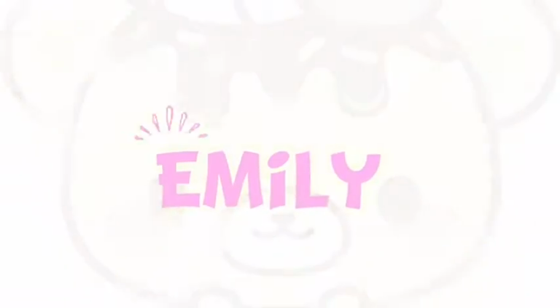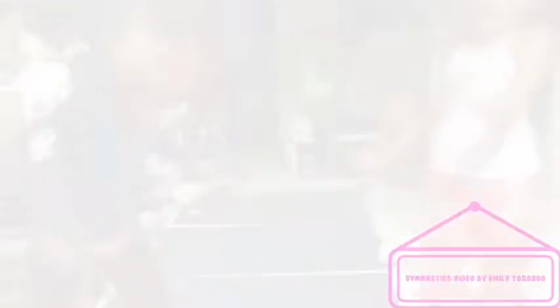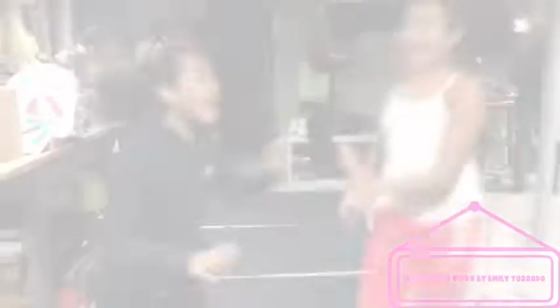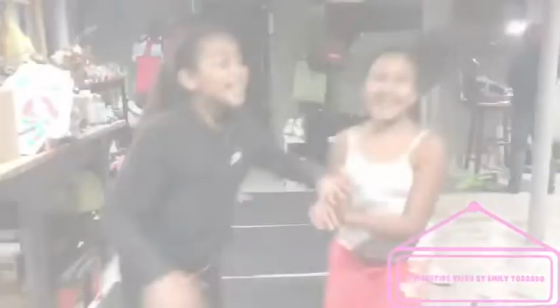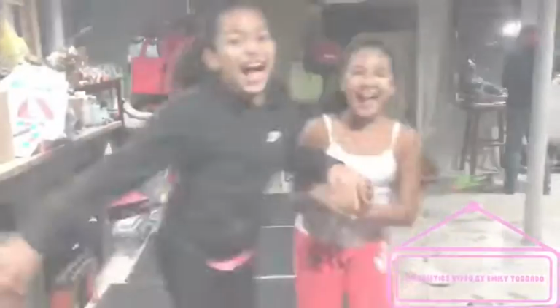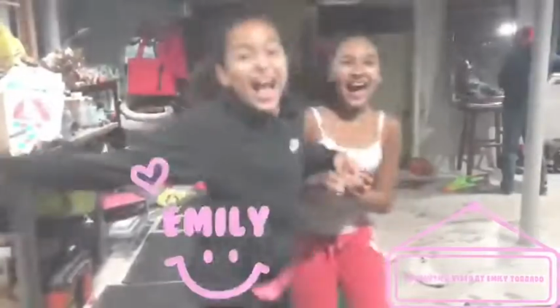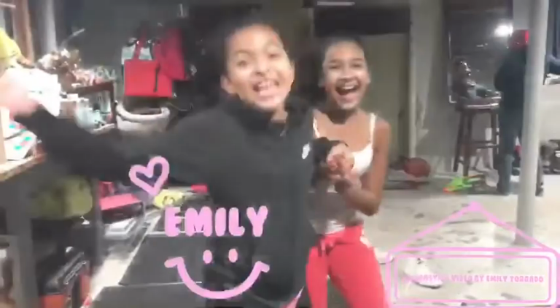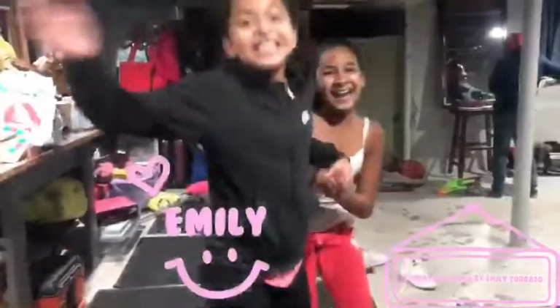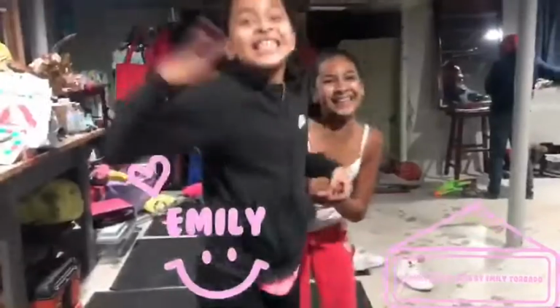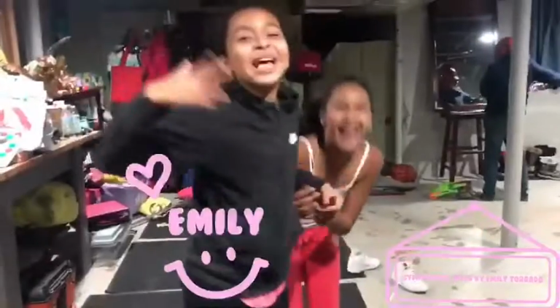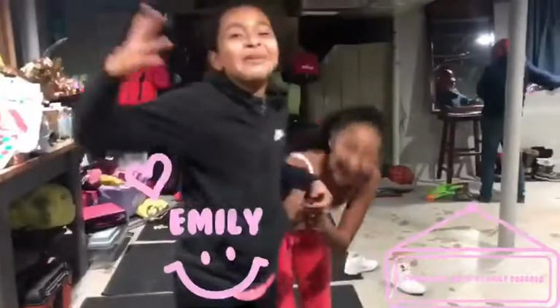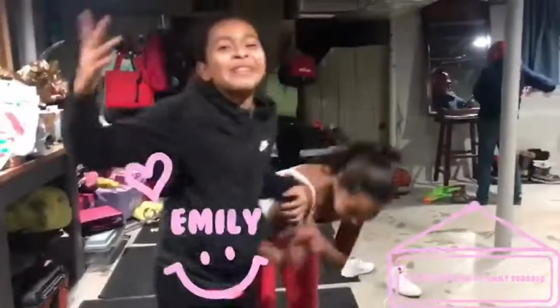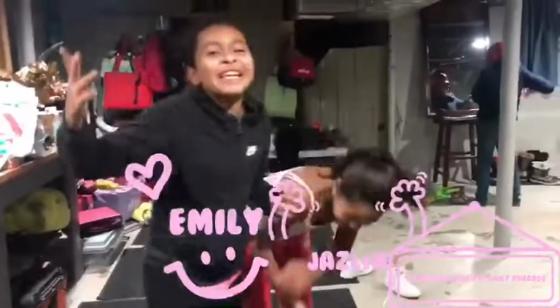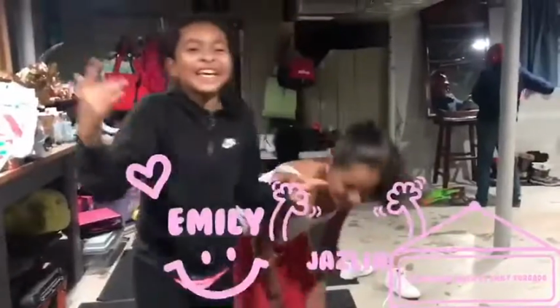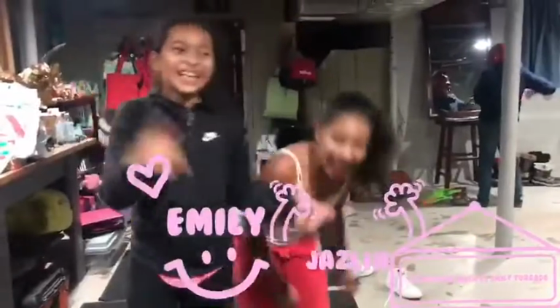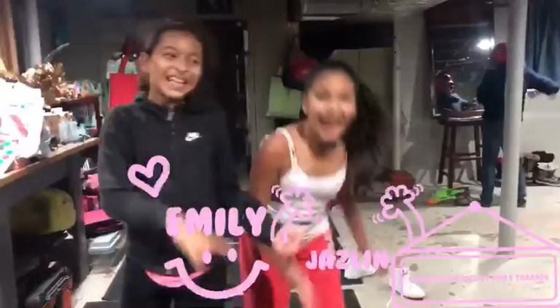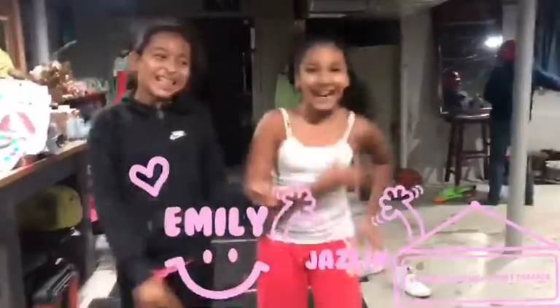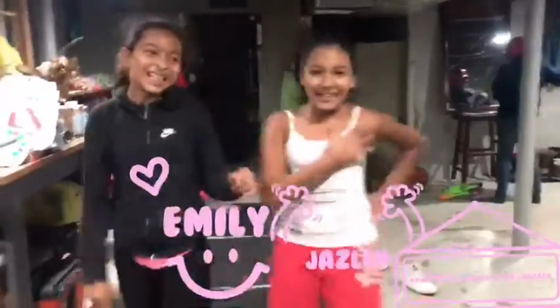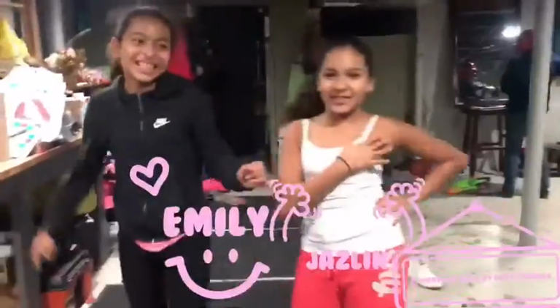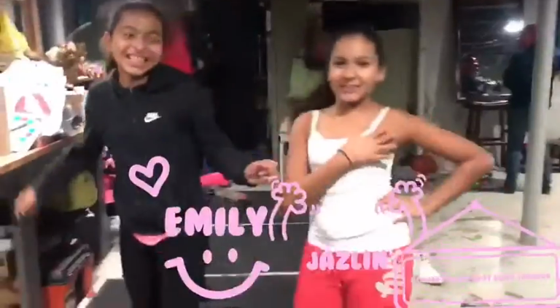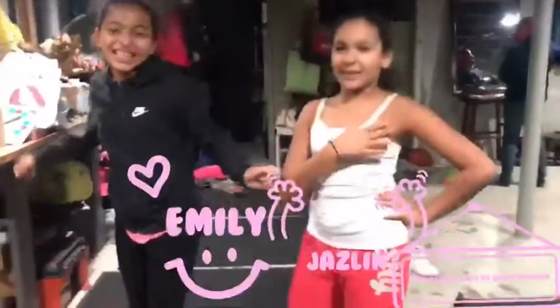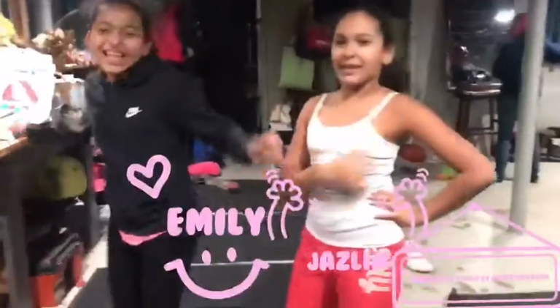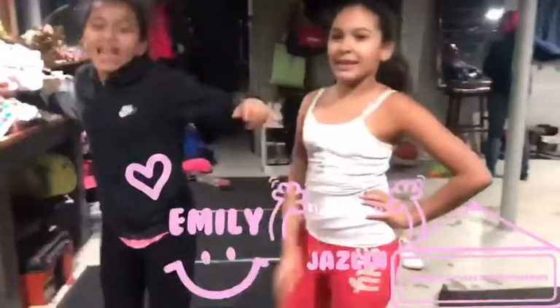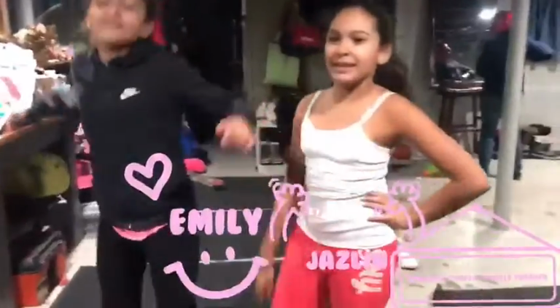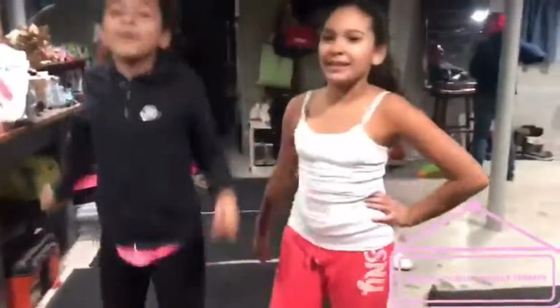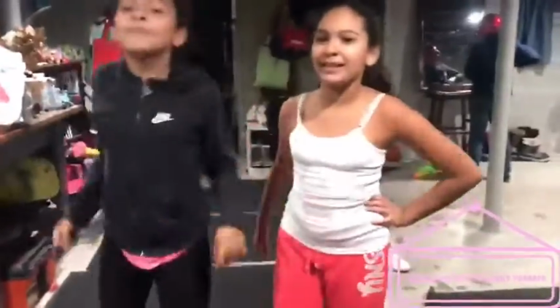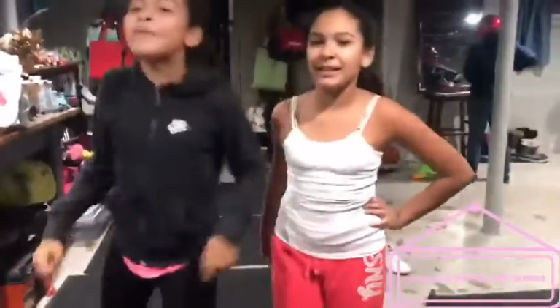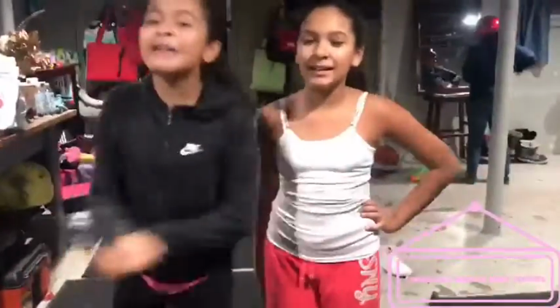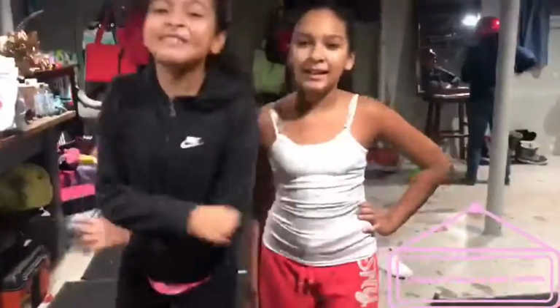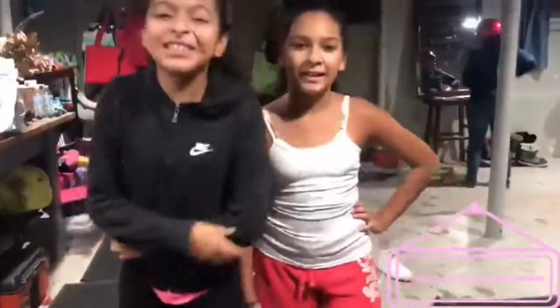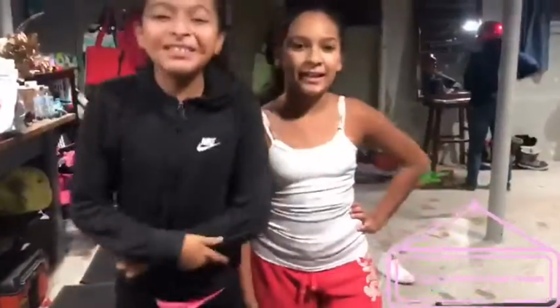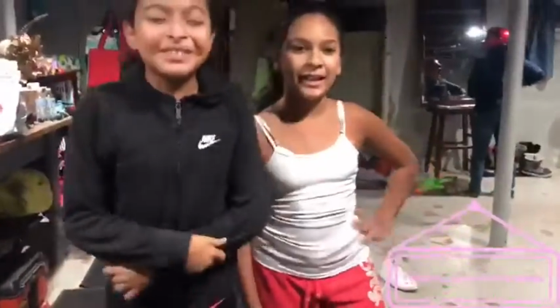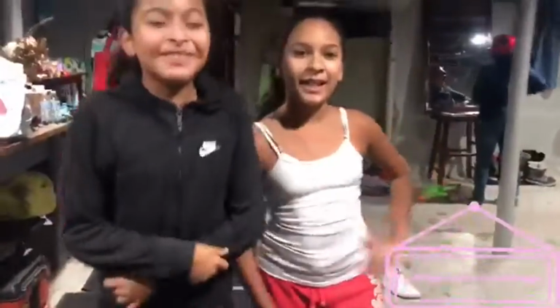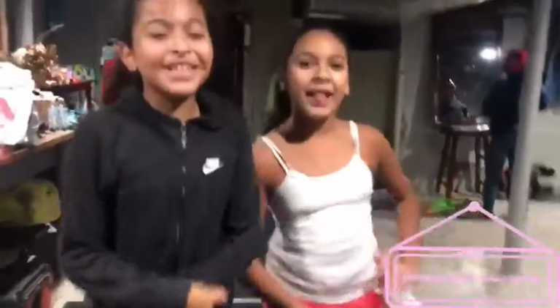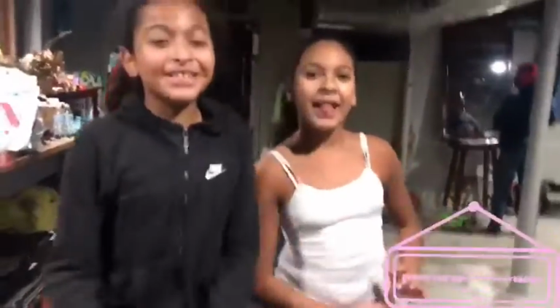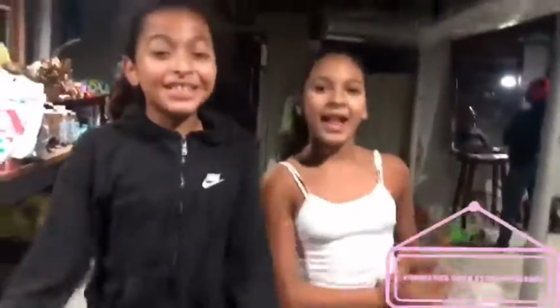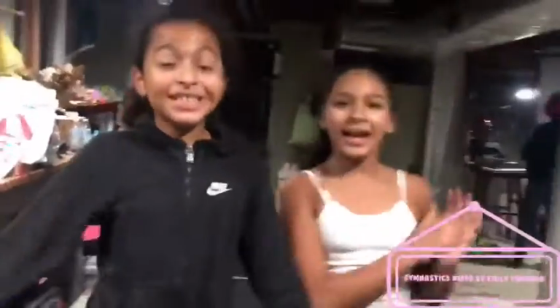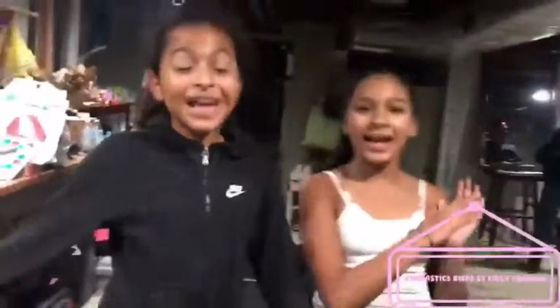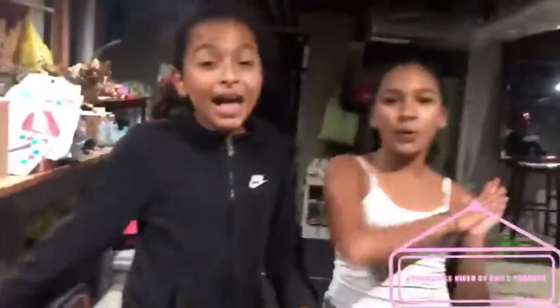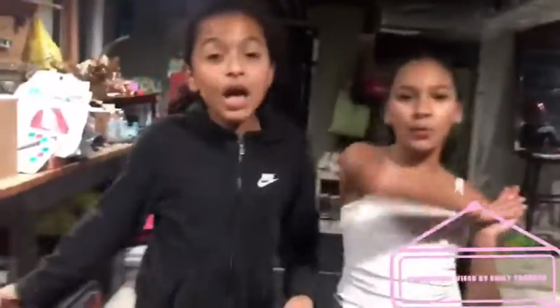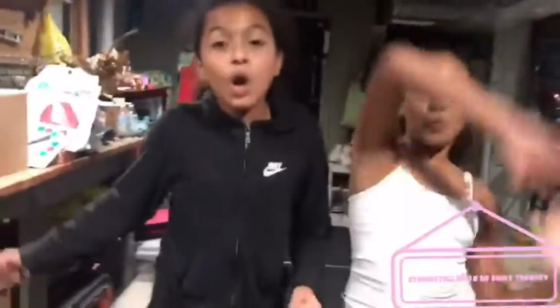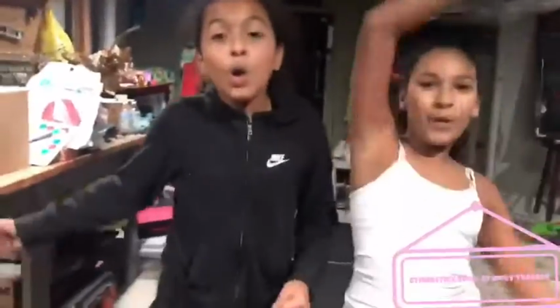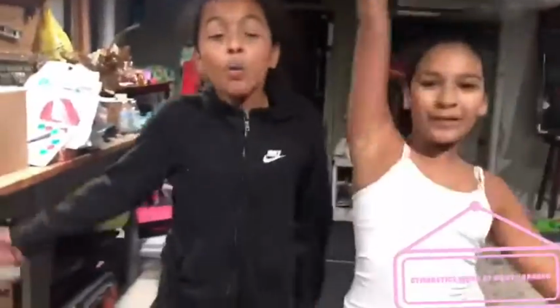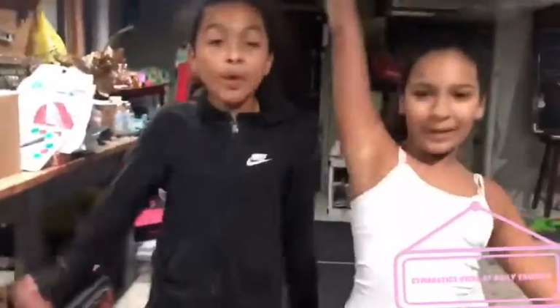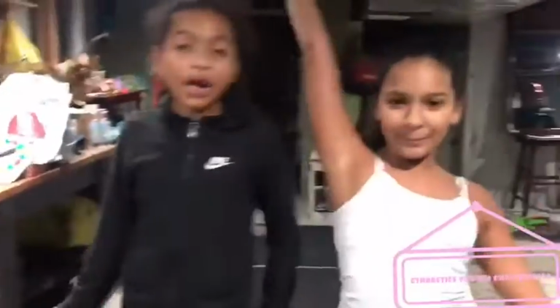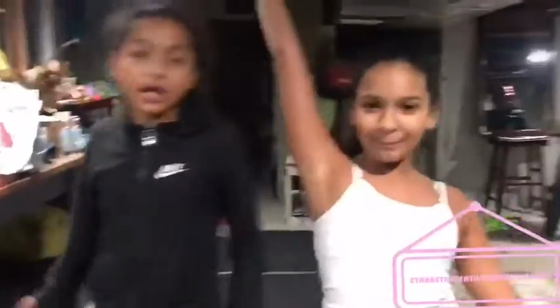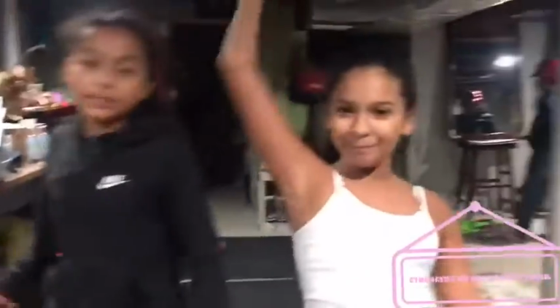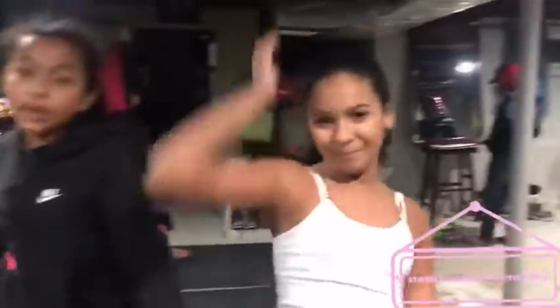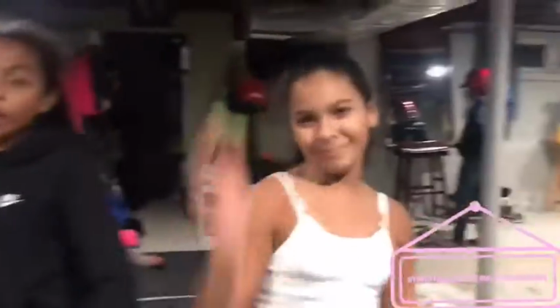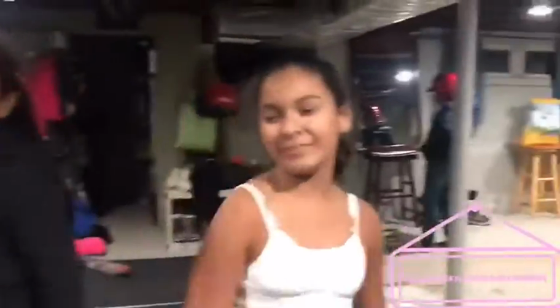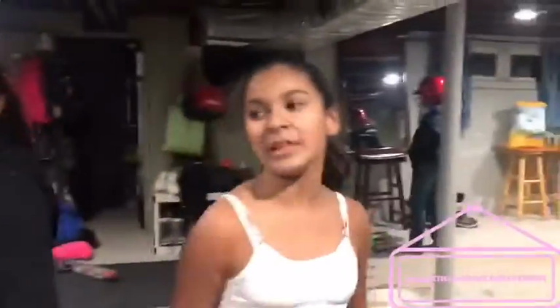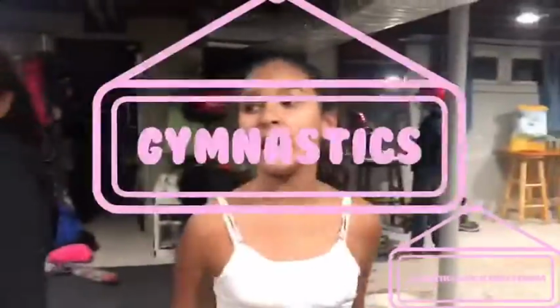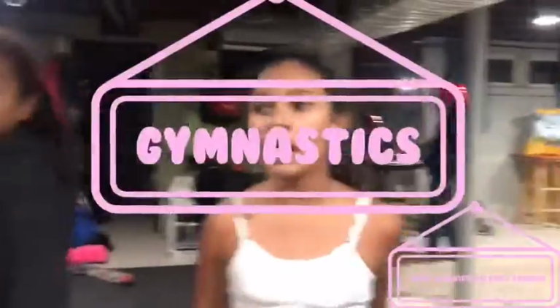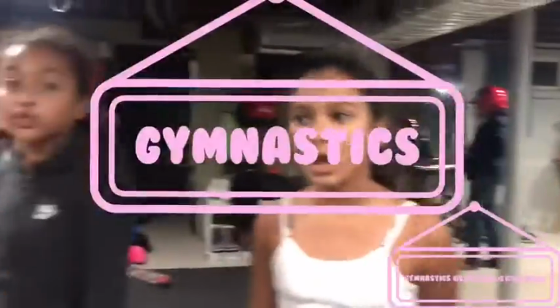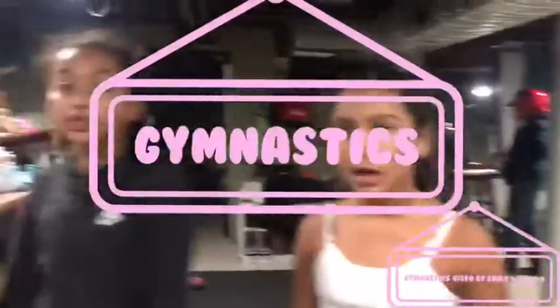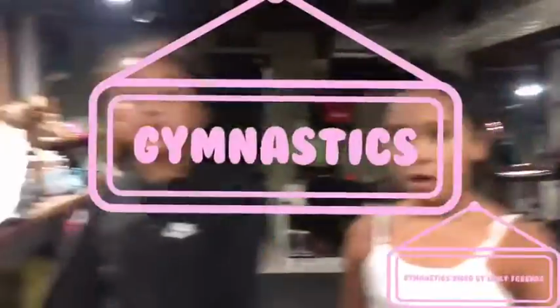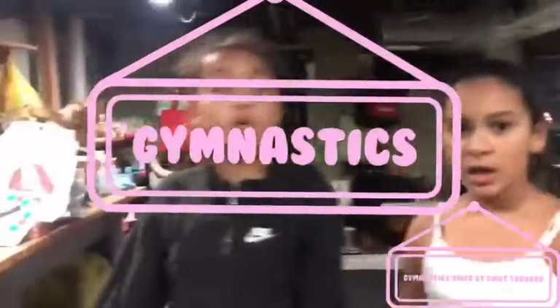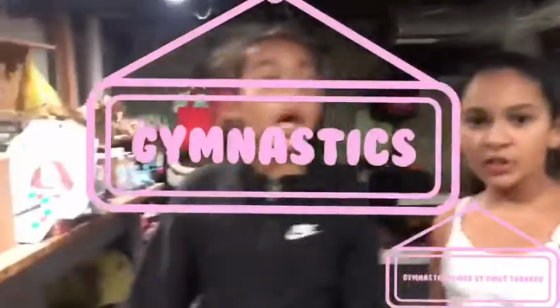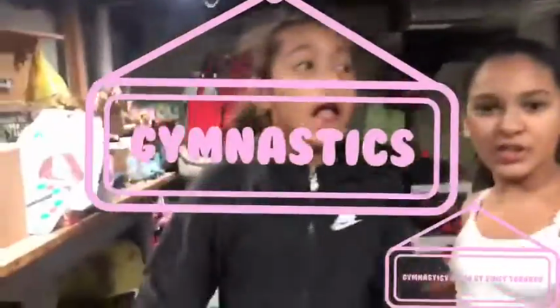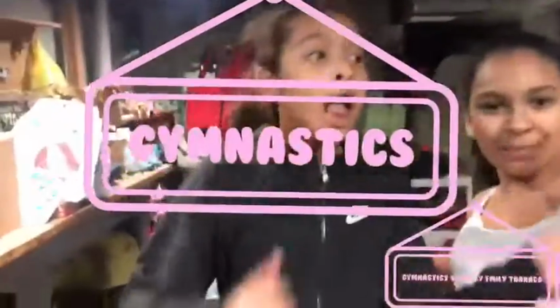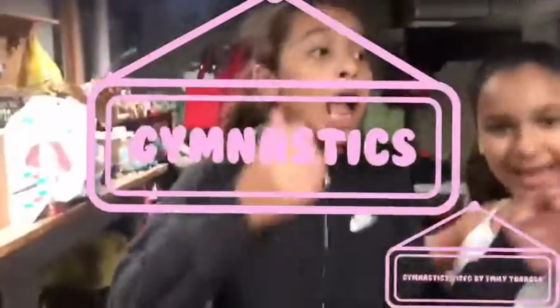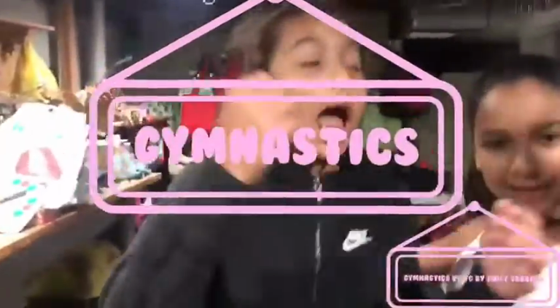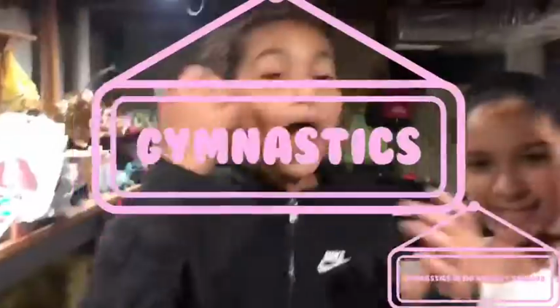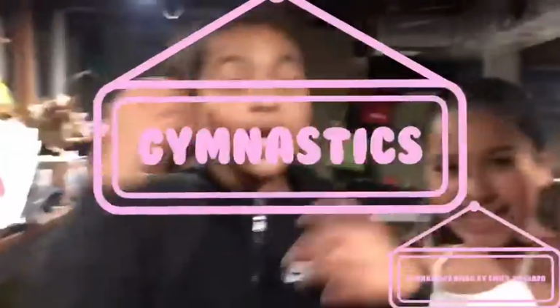Hey guys! It's Emily! And Jasmine! We're back with another YouTube video and today we are going to do gymnastics!